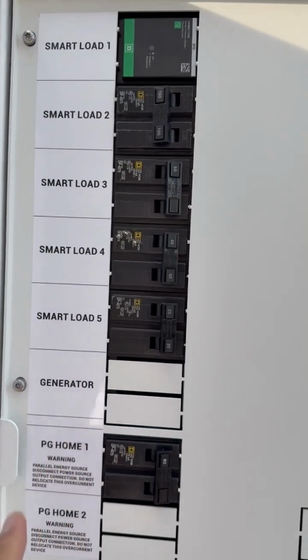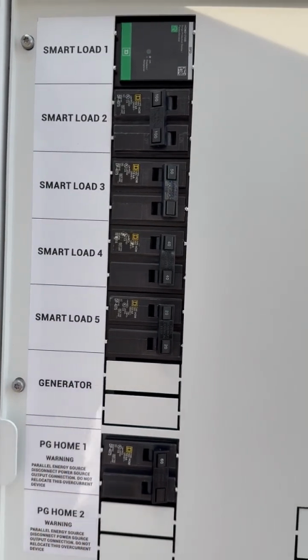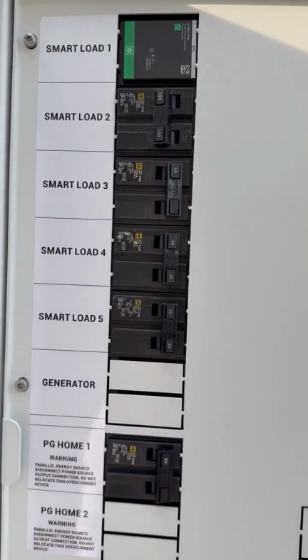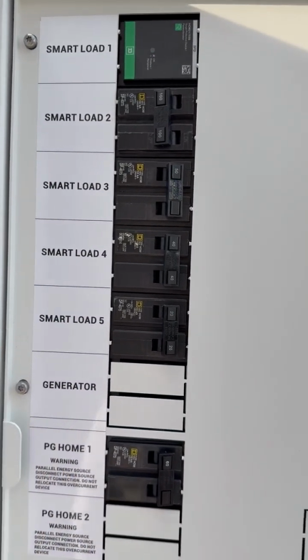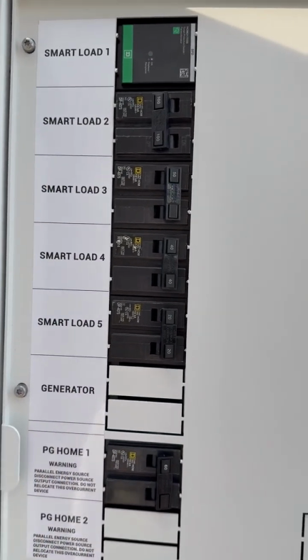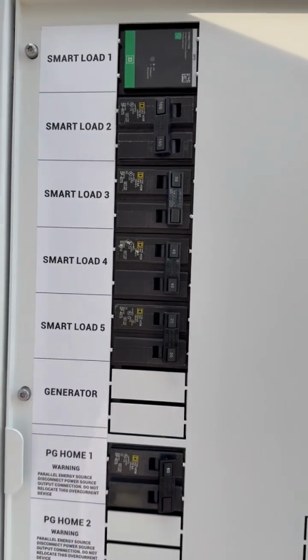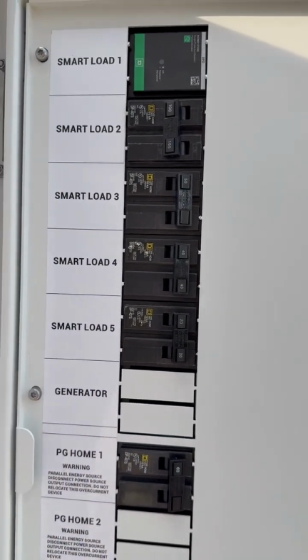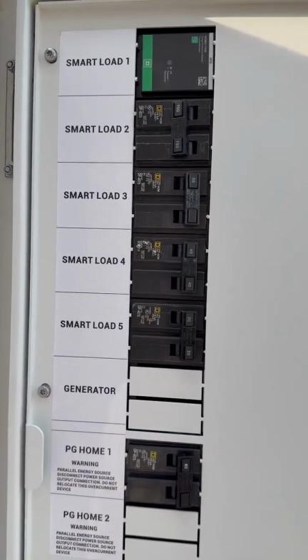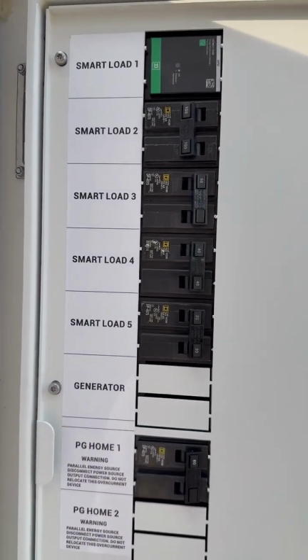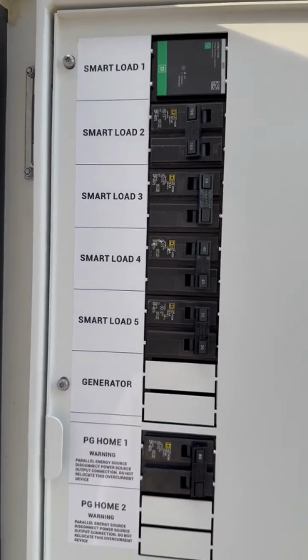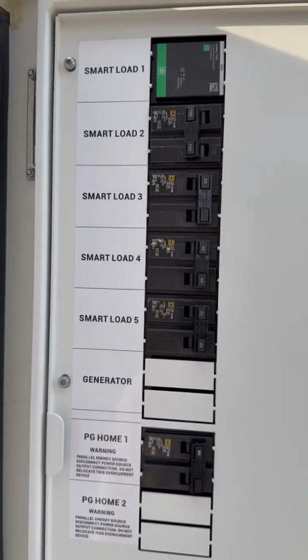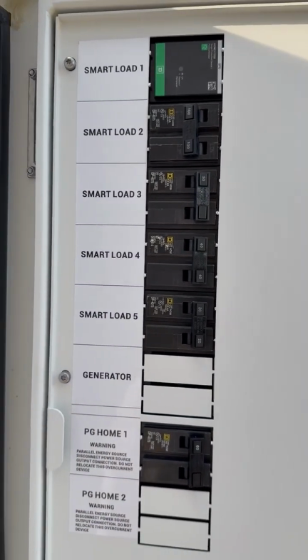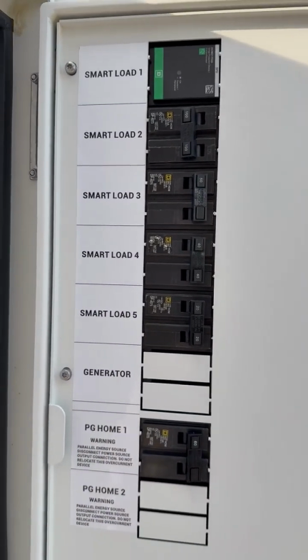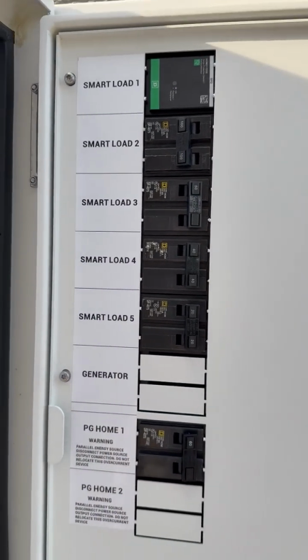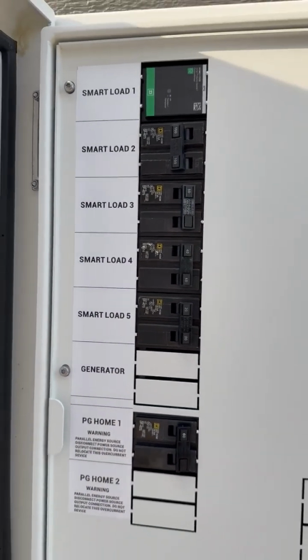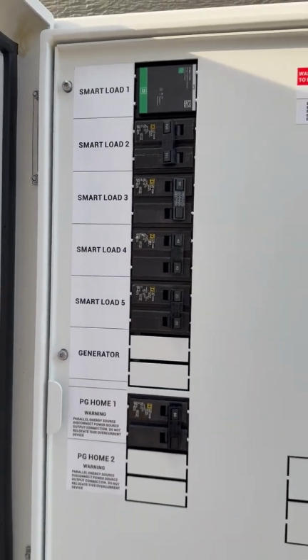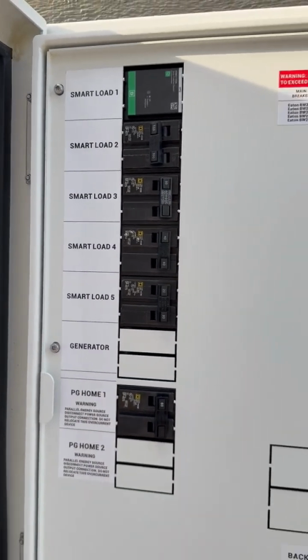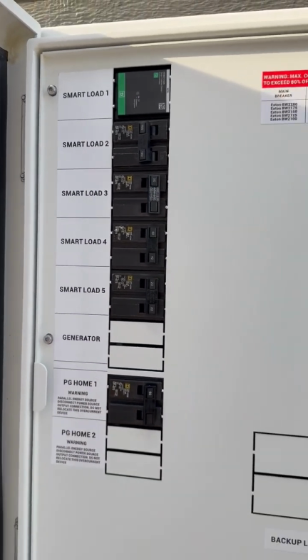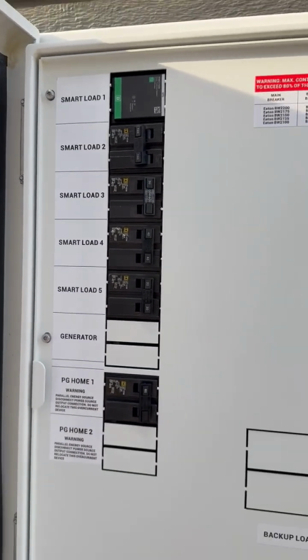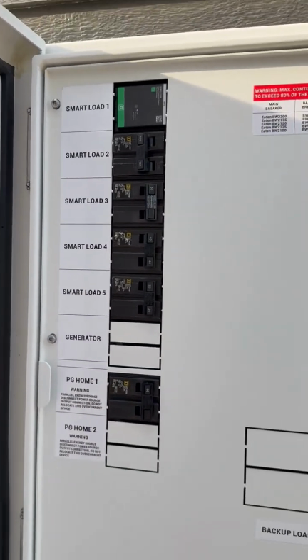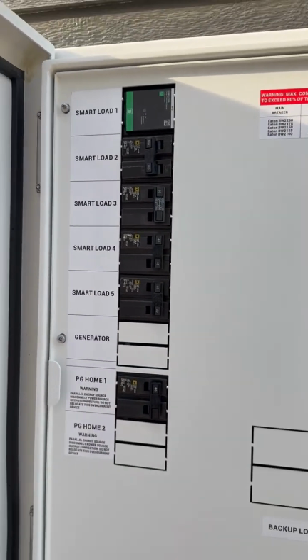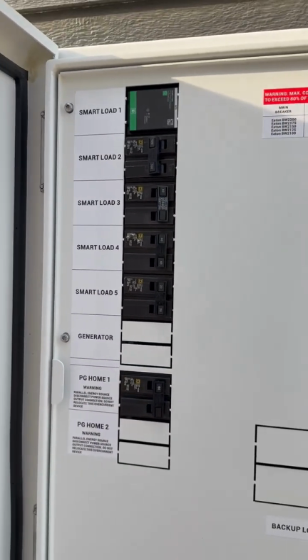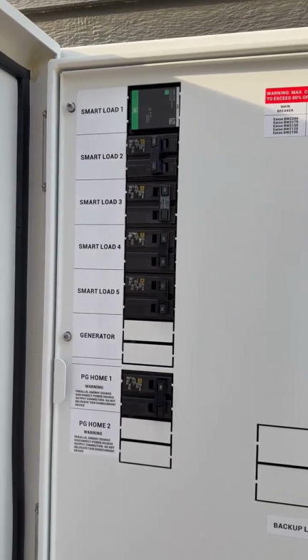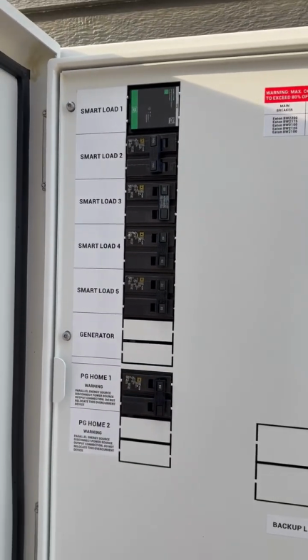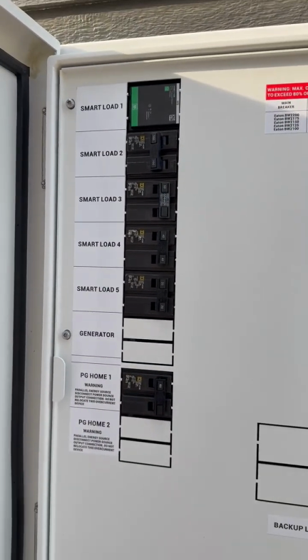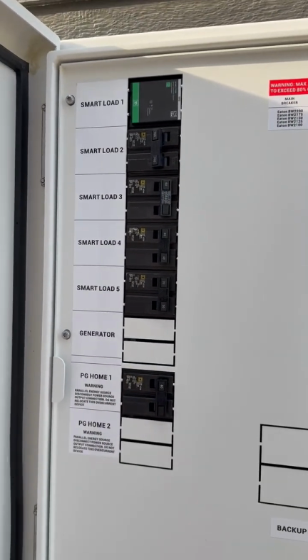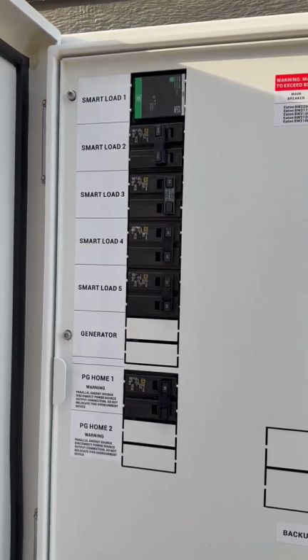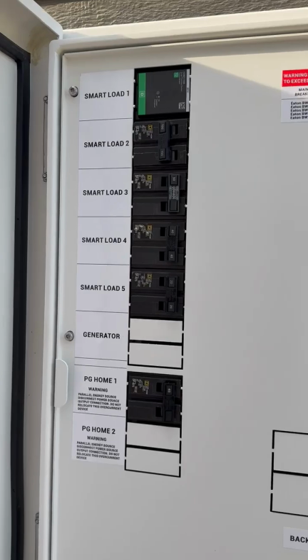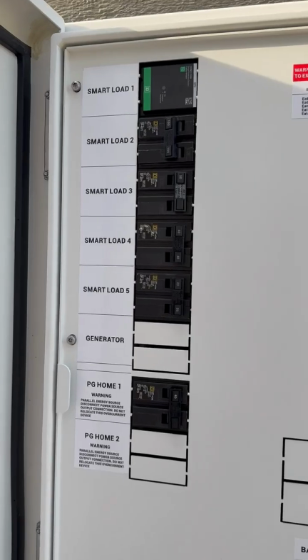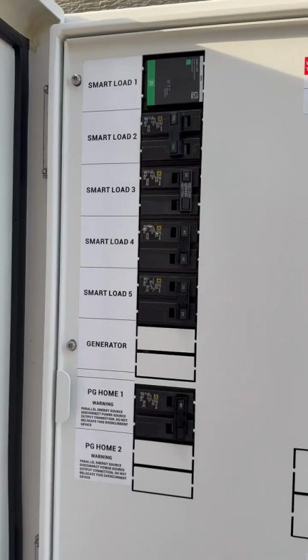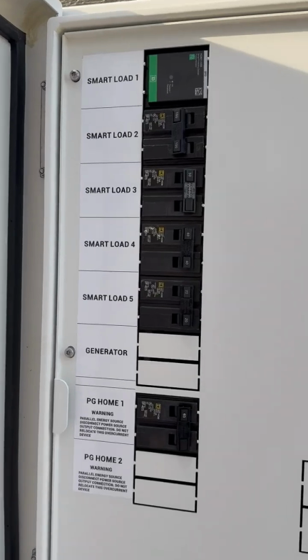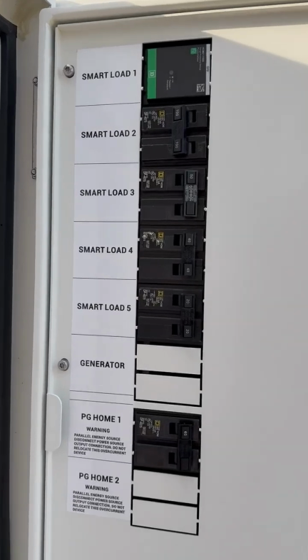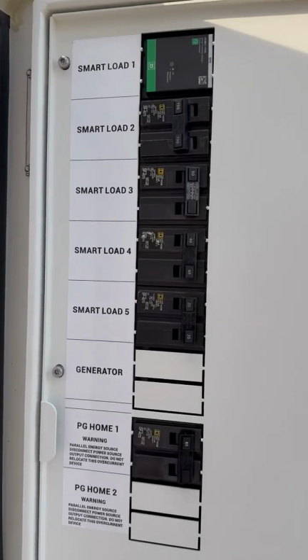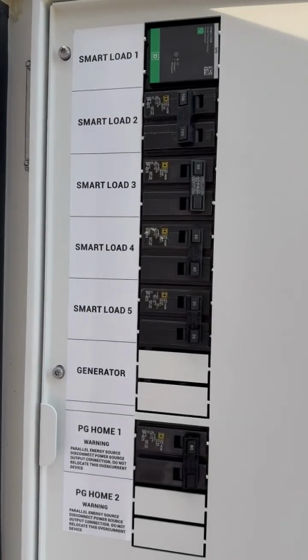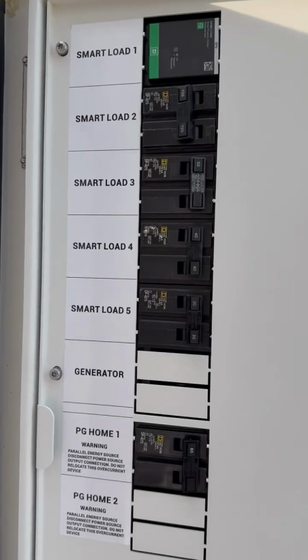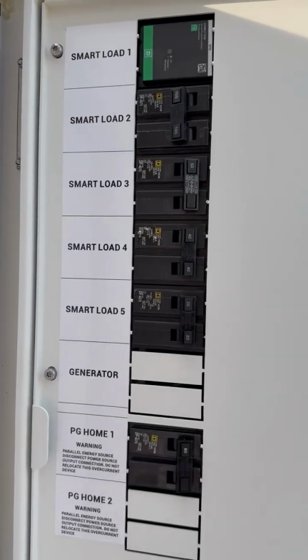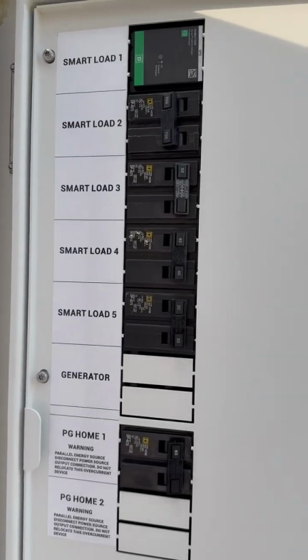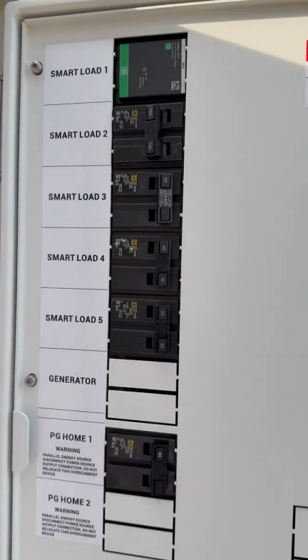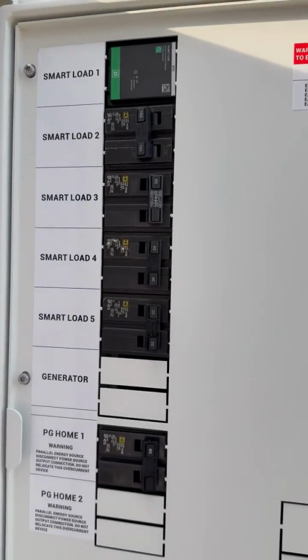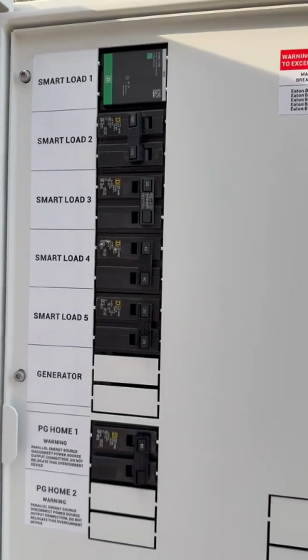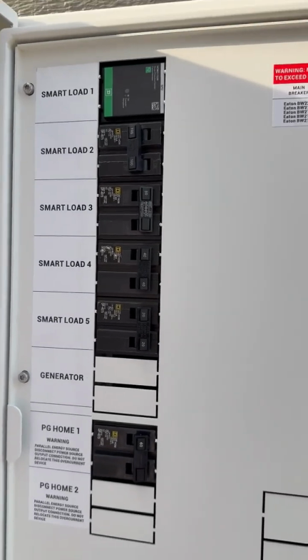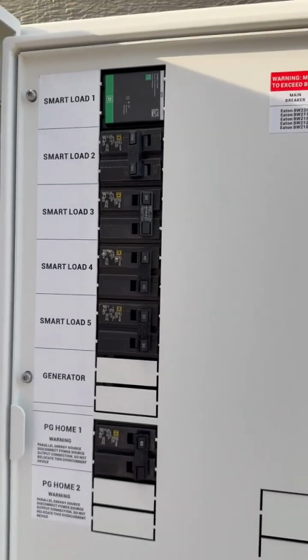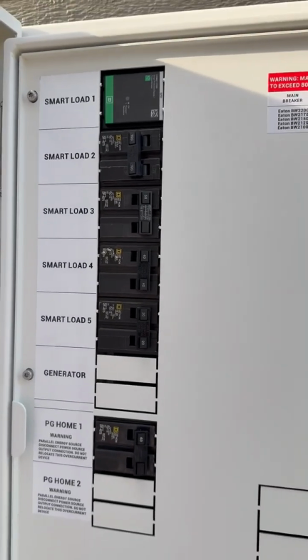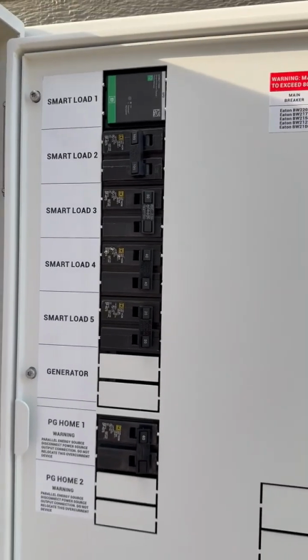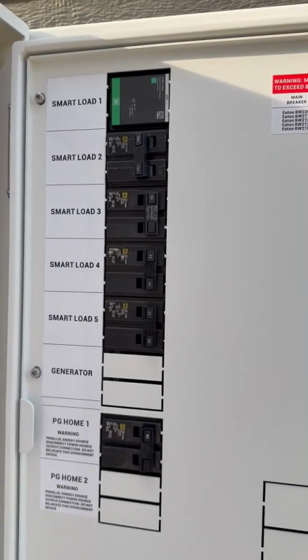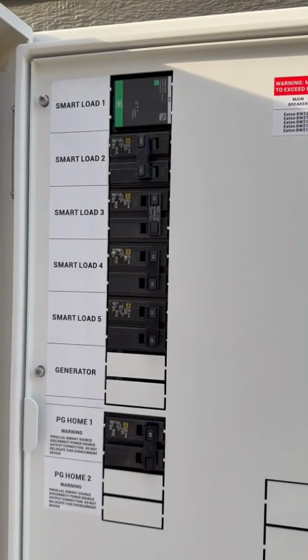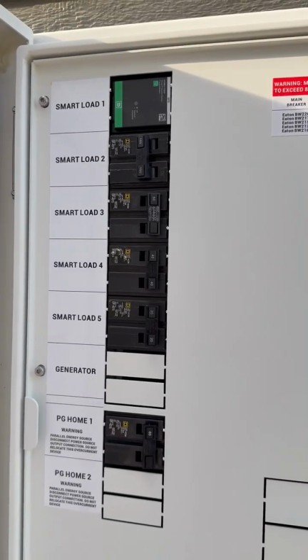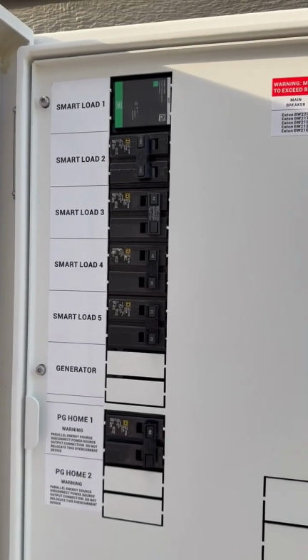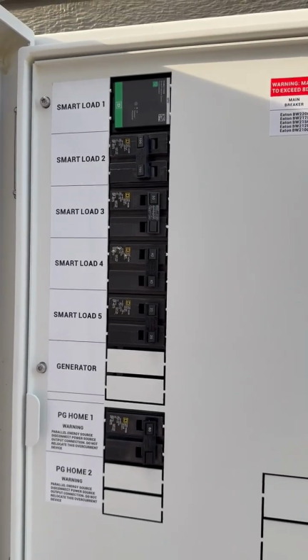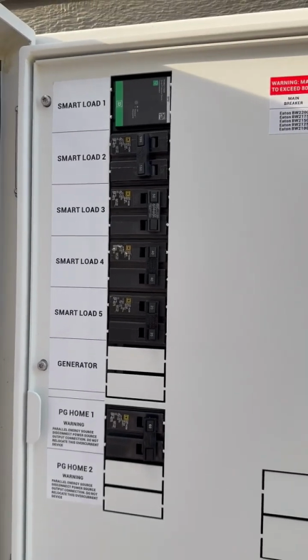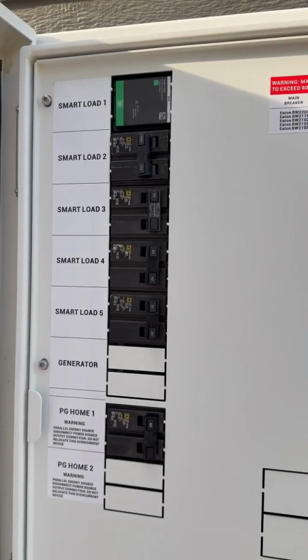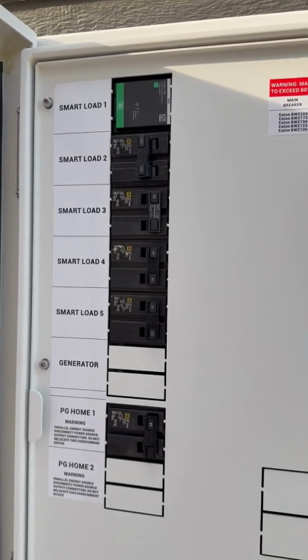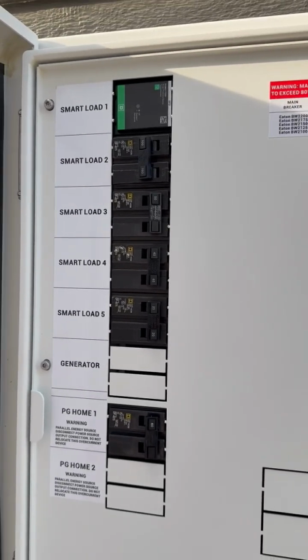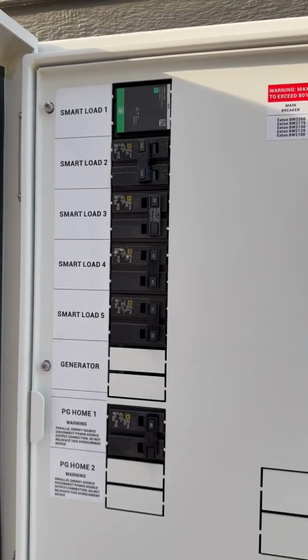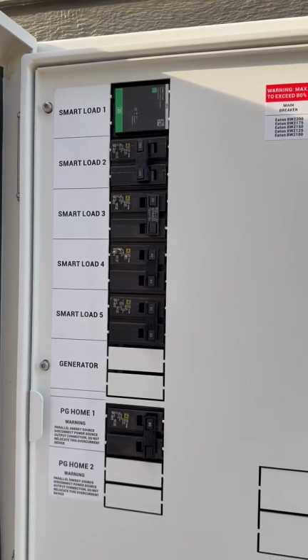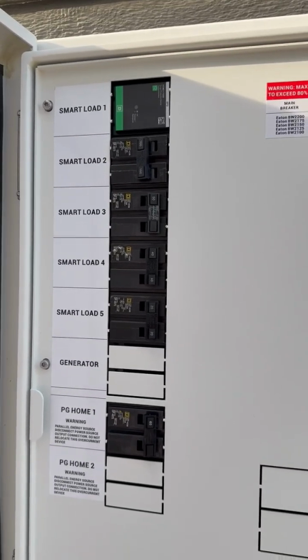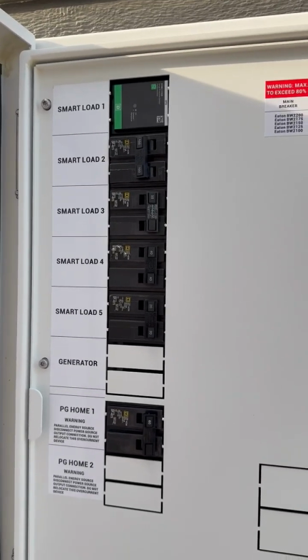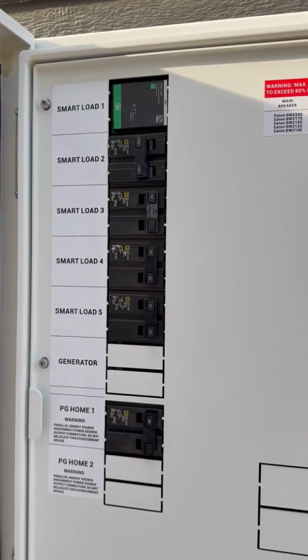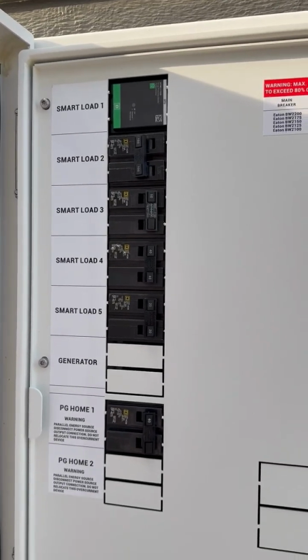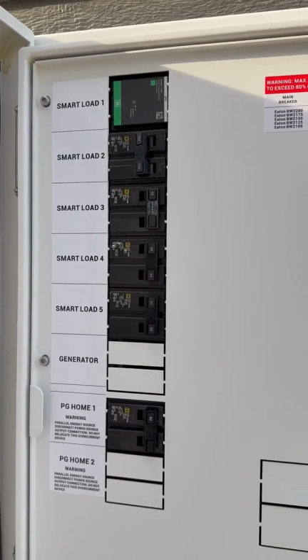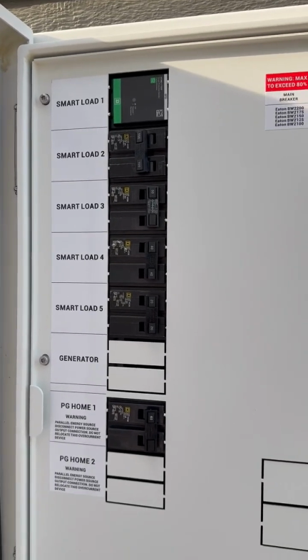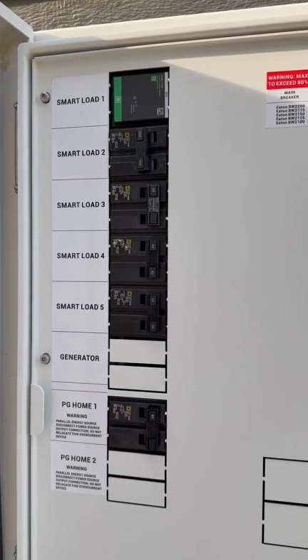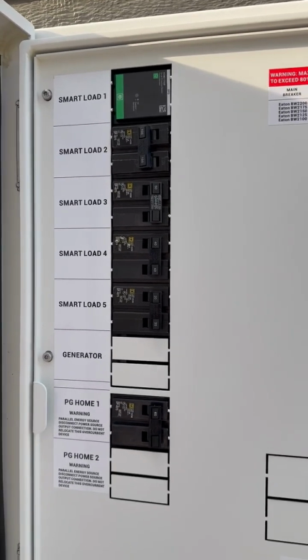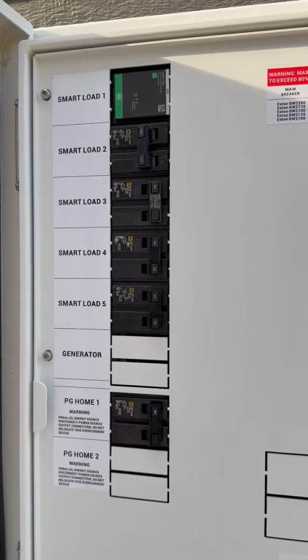These can be controlled from the app on your phone. Typically you put large loads there that you want to shed in the event of an outage.